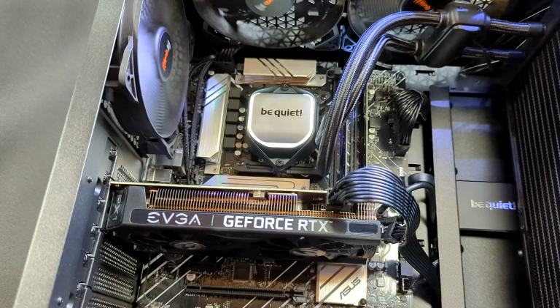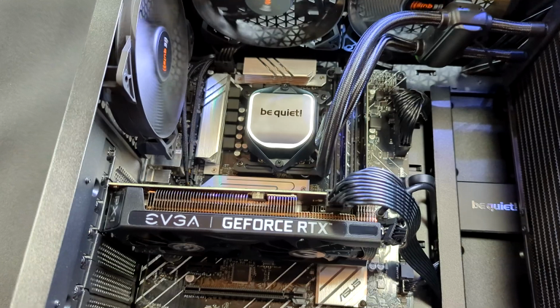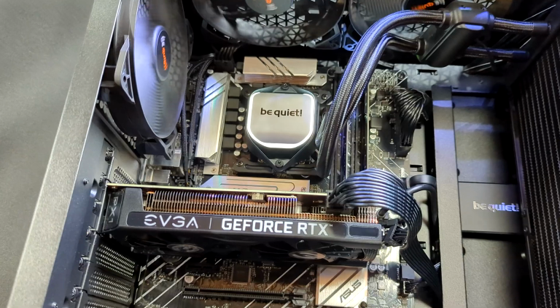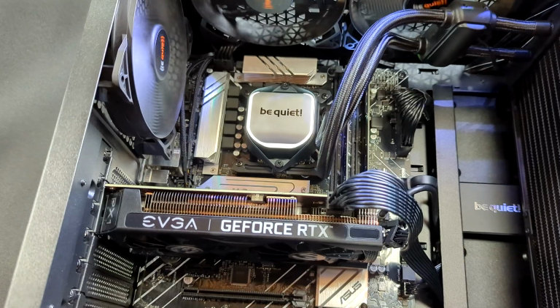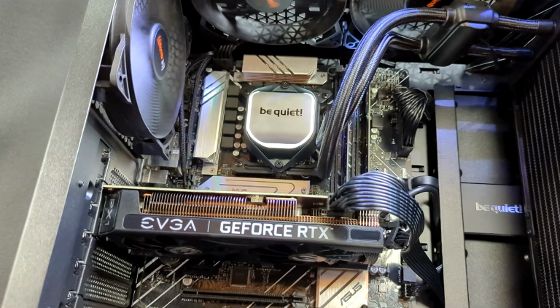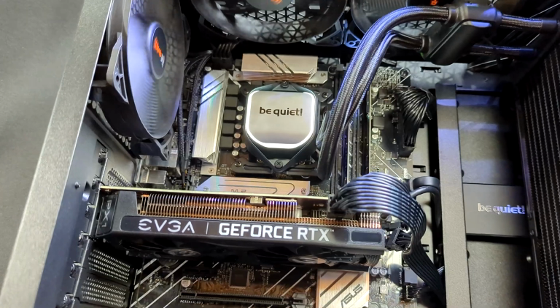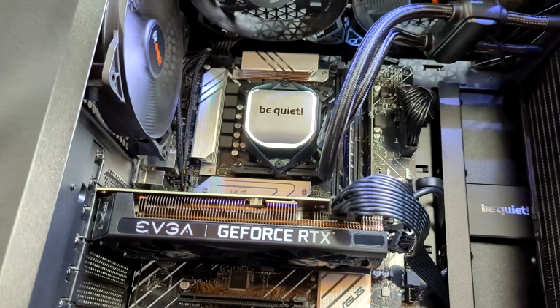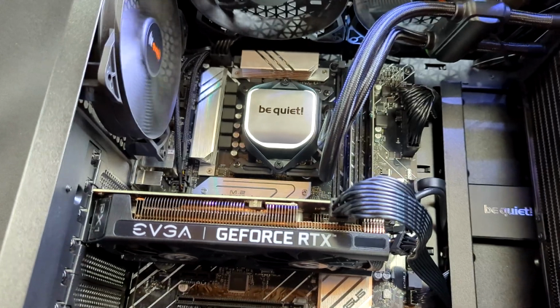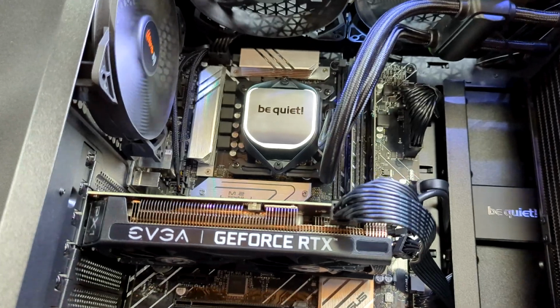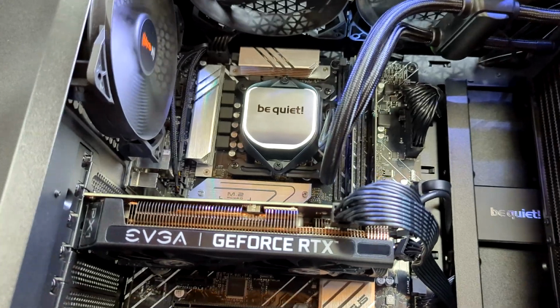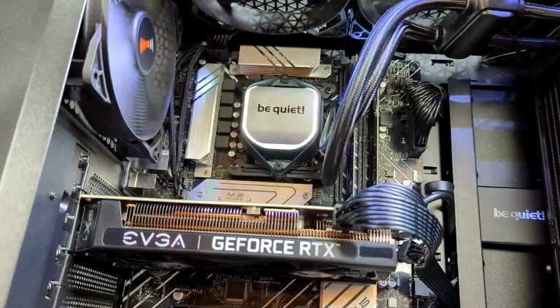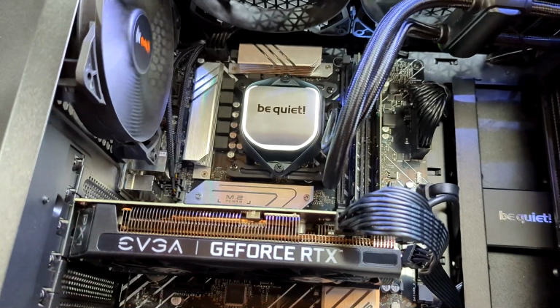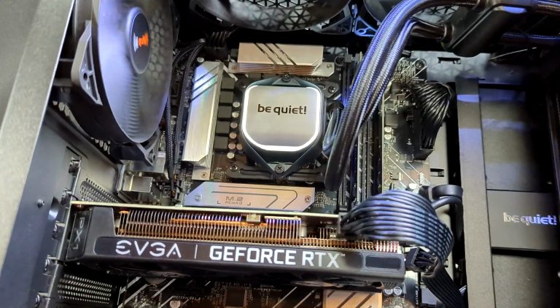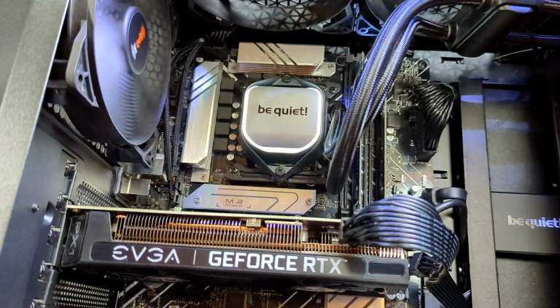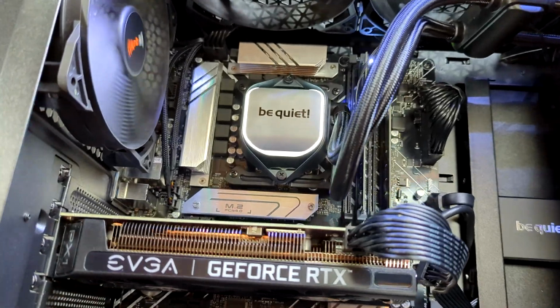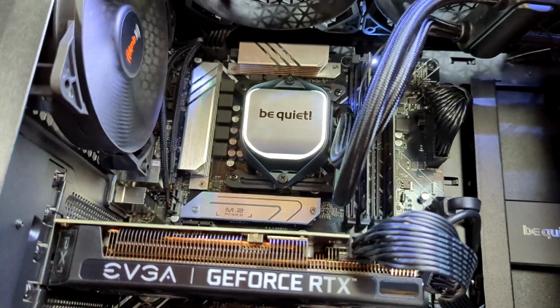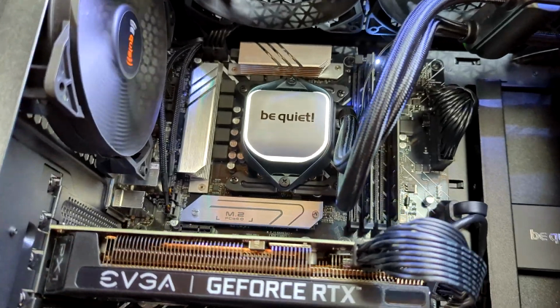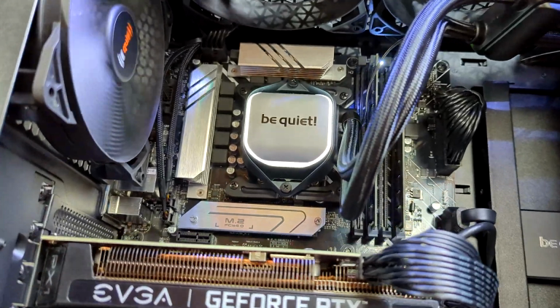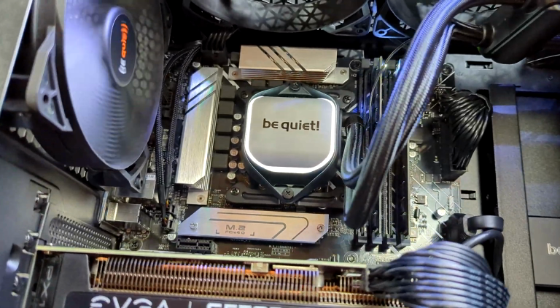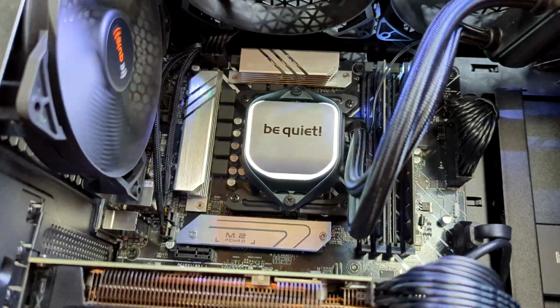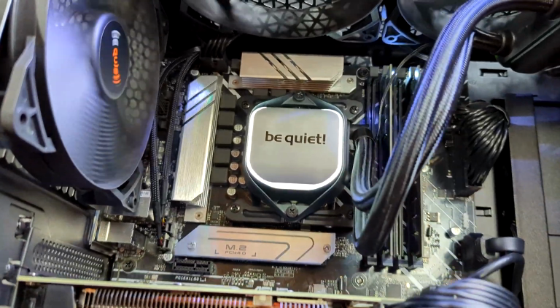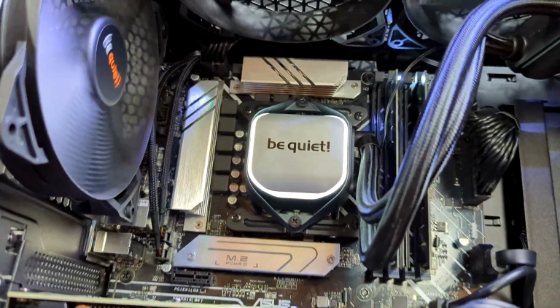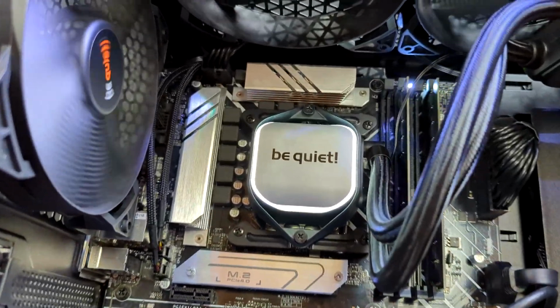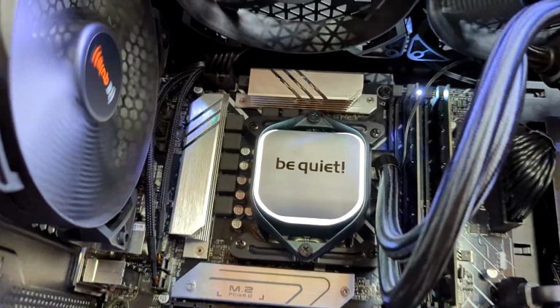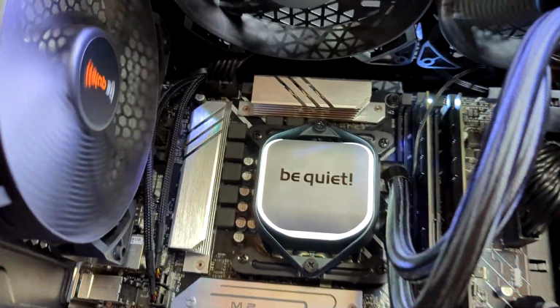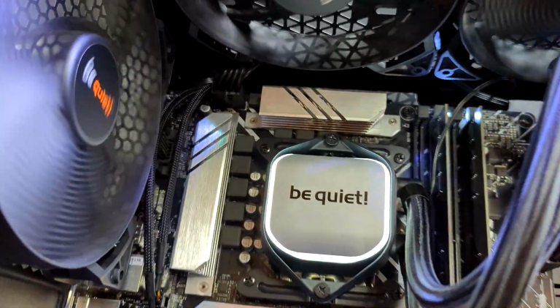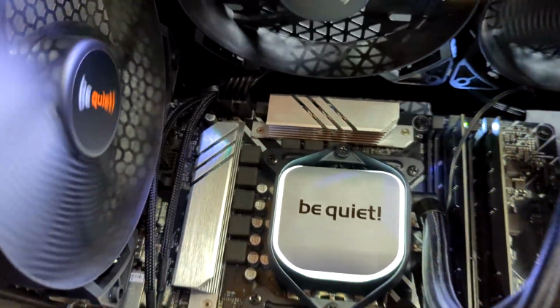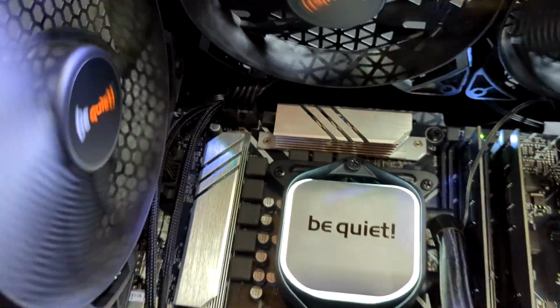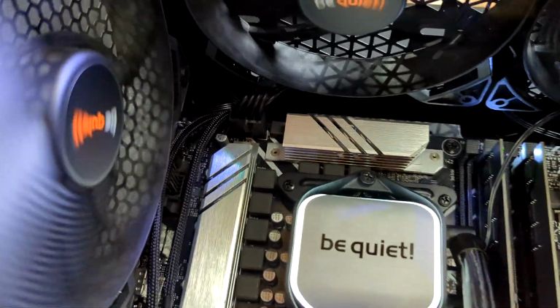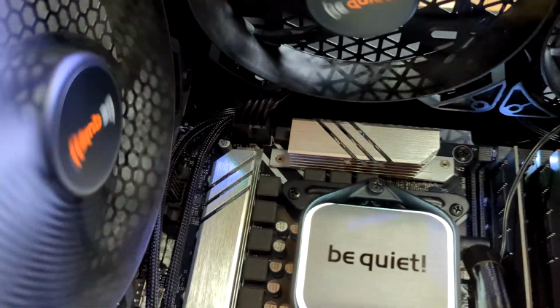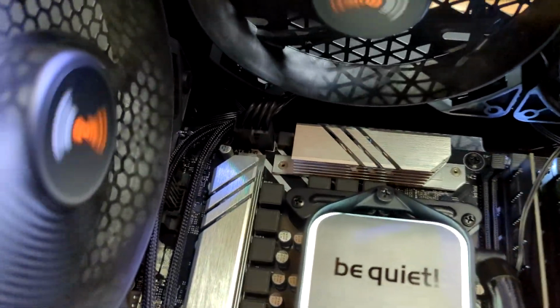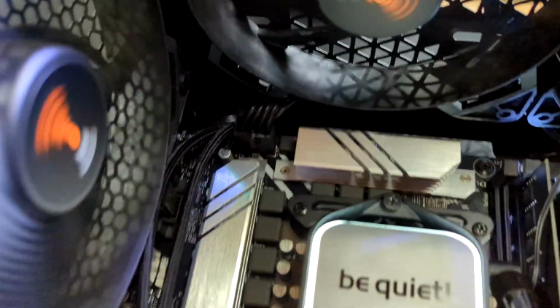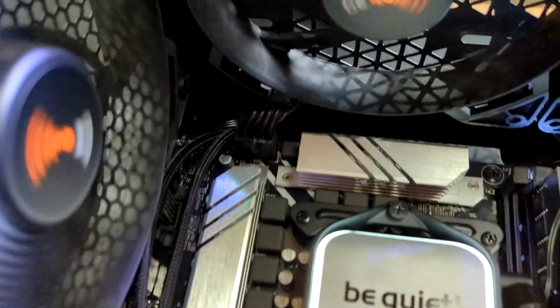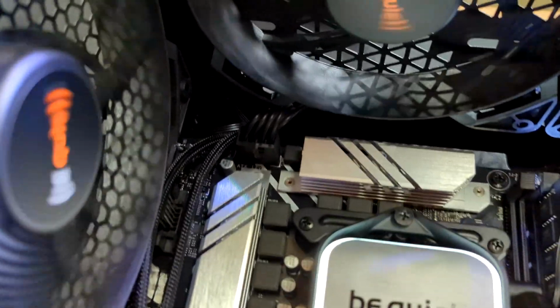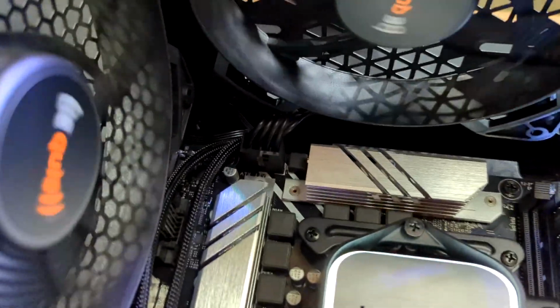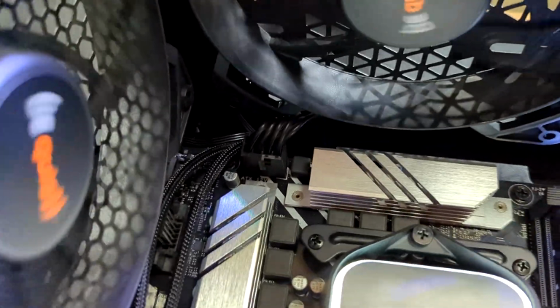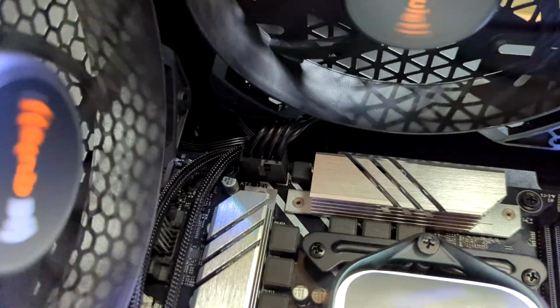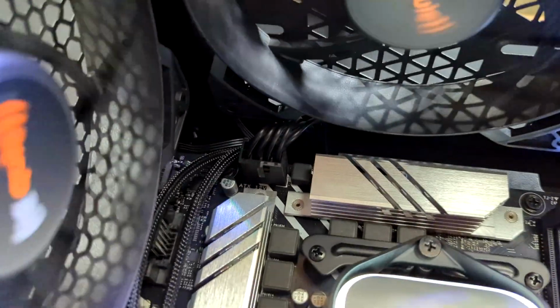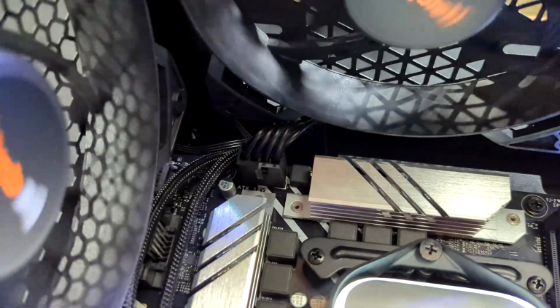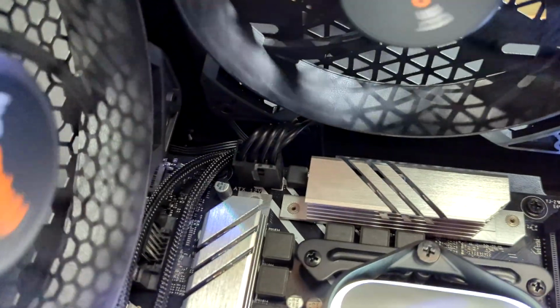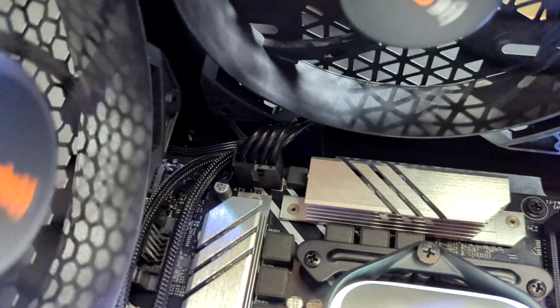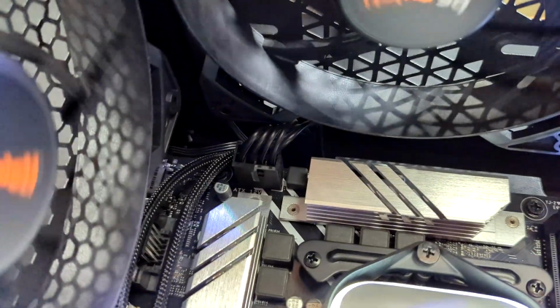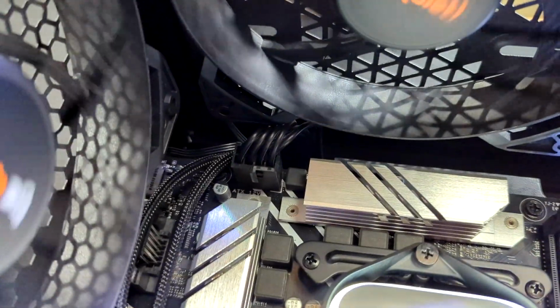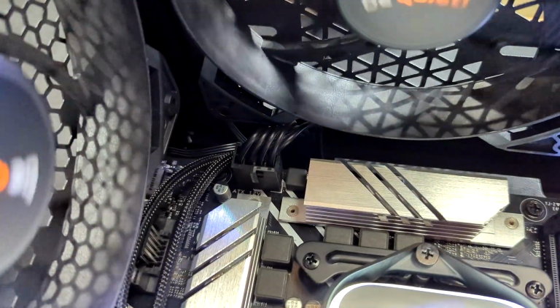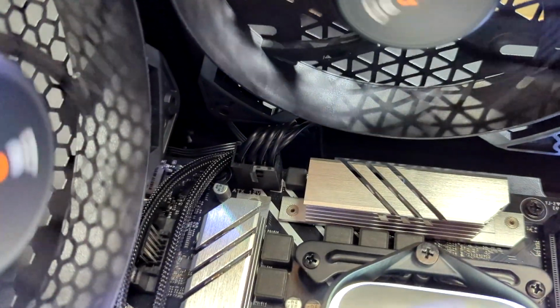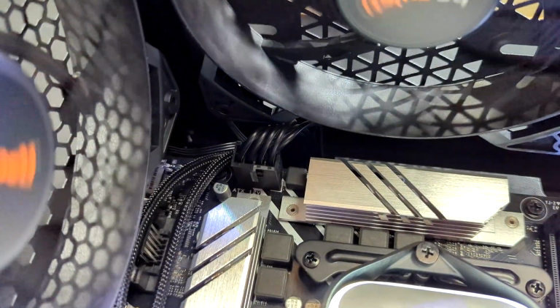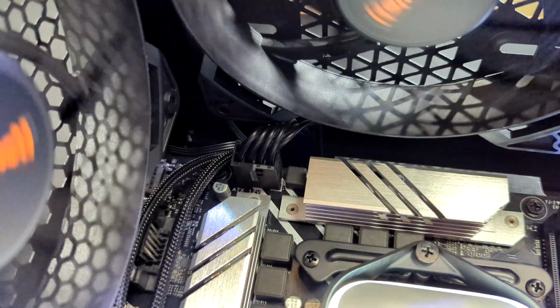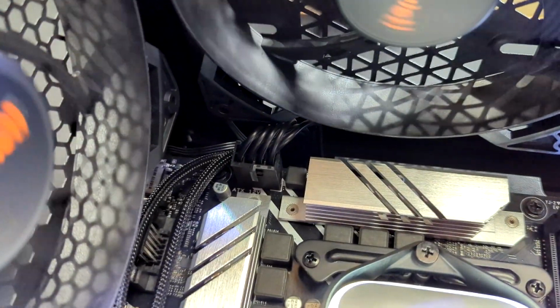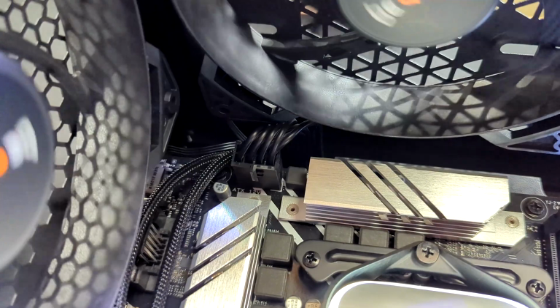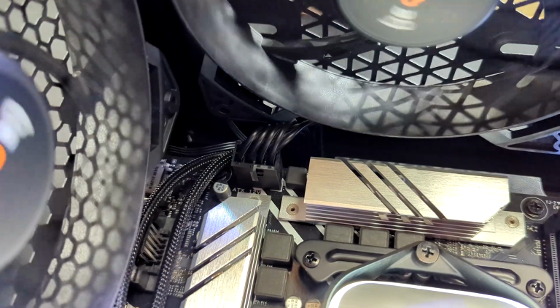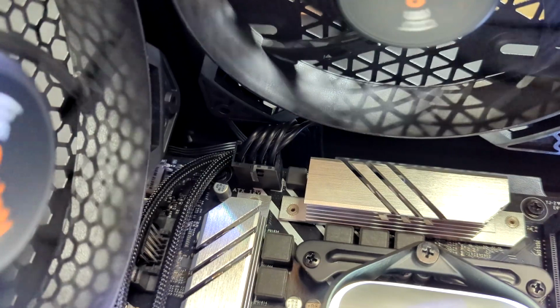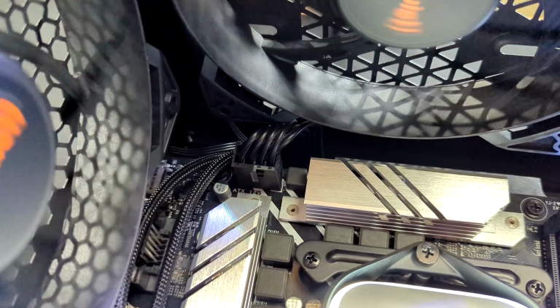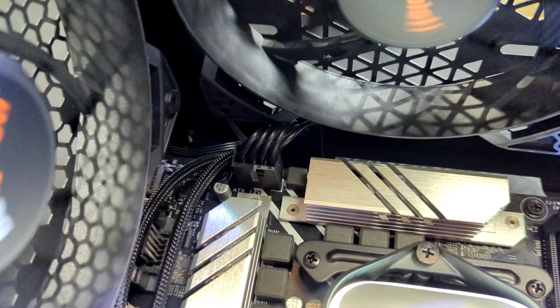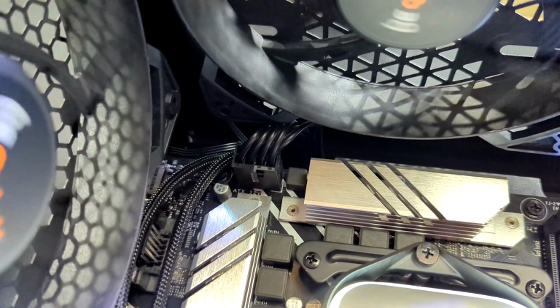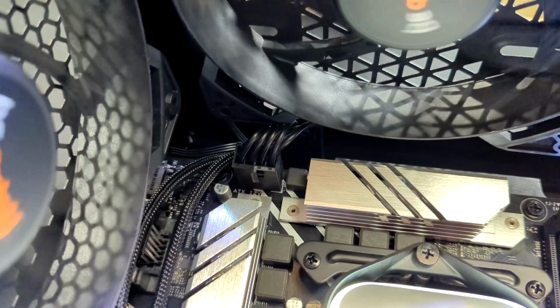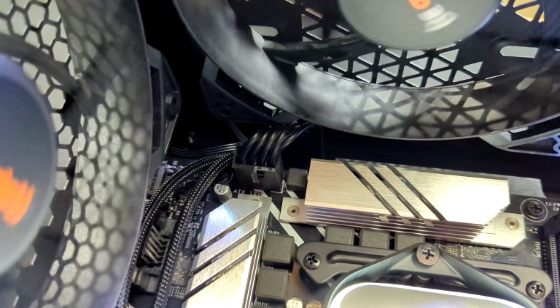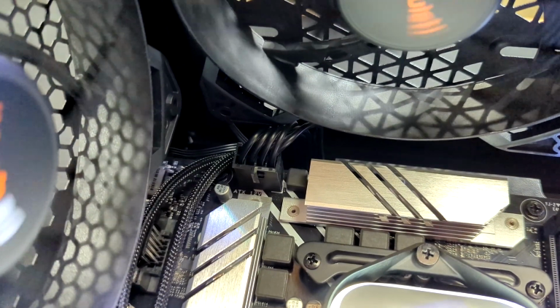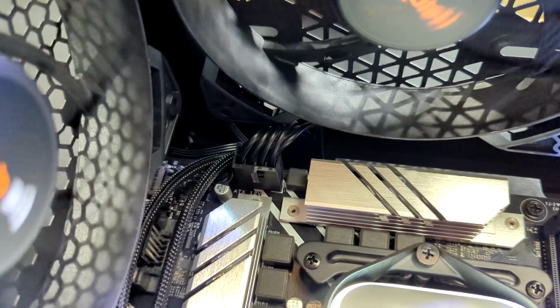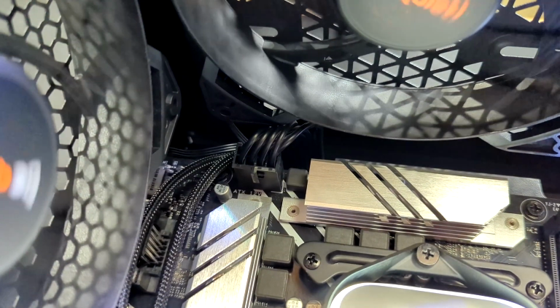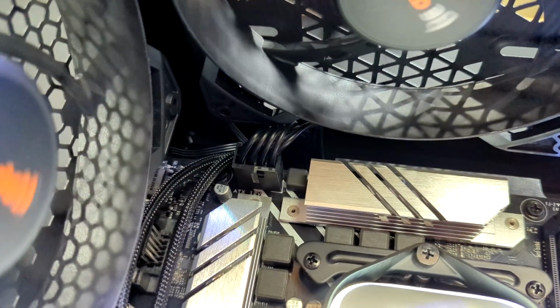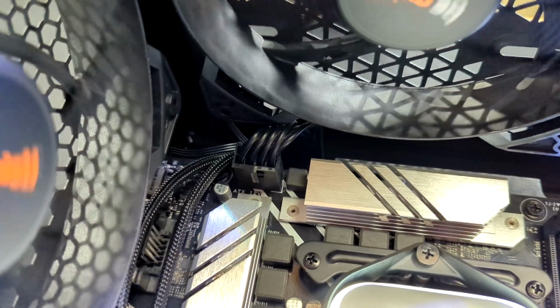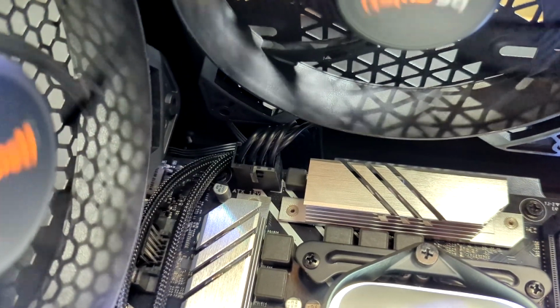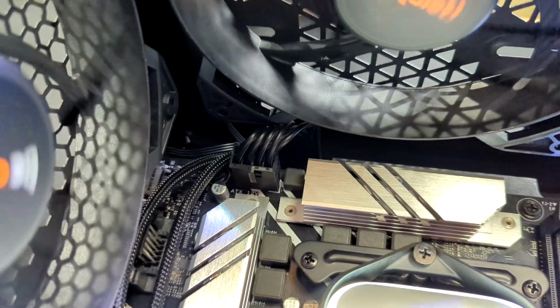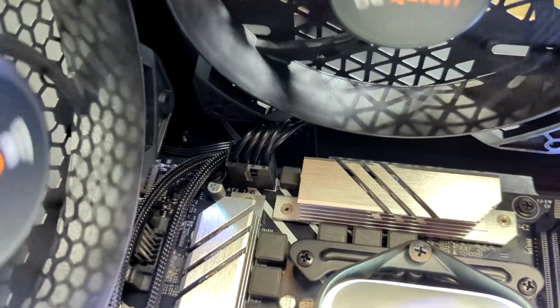Here's the inside of the build. Check it out — everything looks really nice. You may notice up here we have our CPU power cable connected.